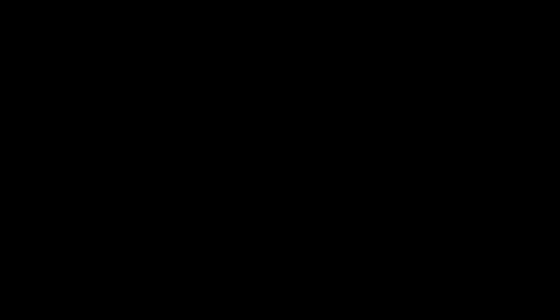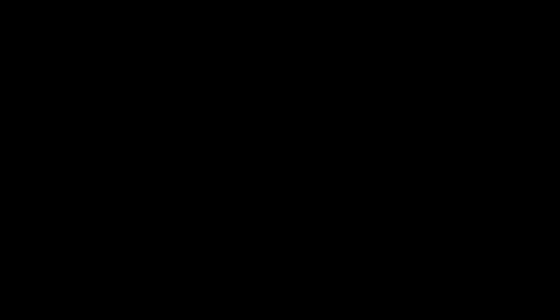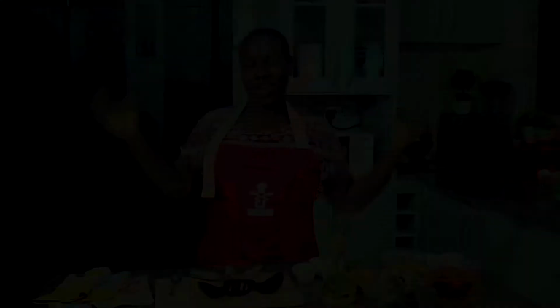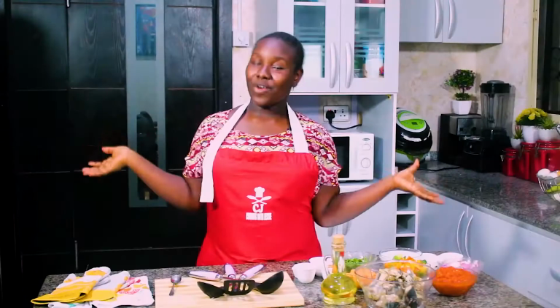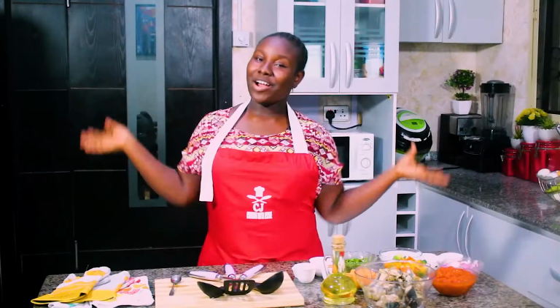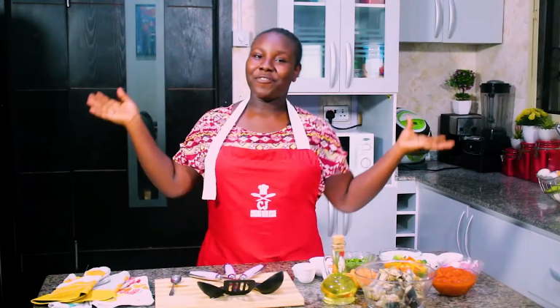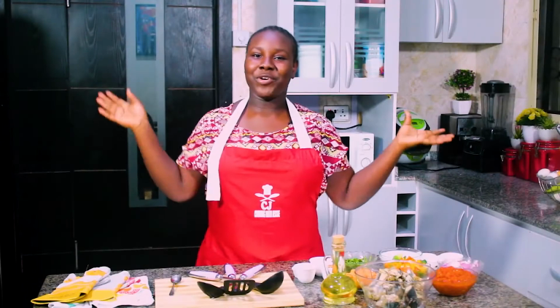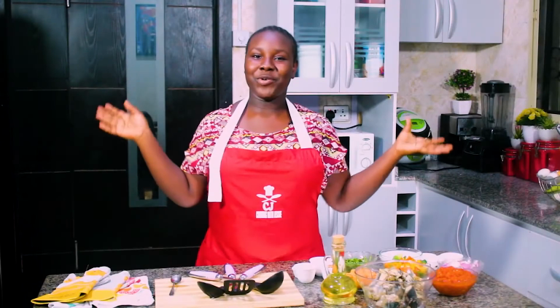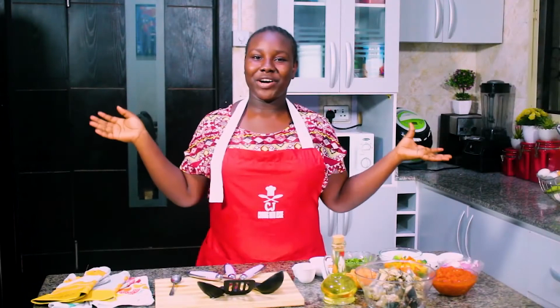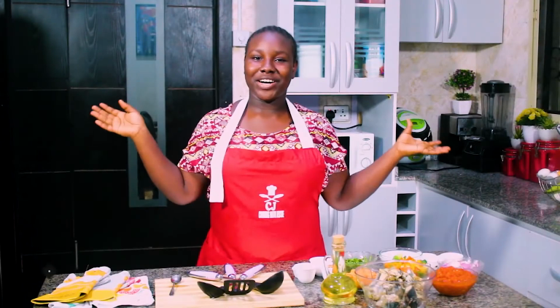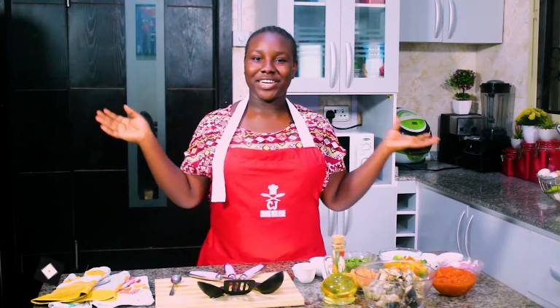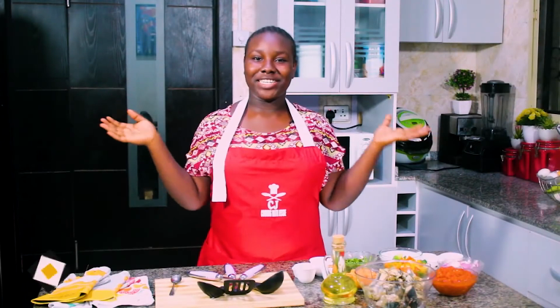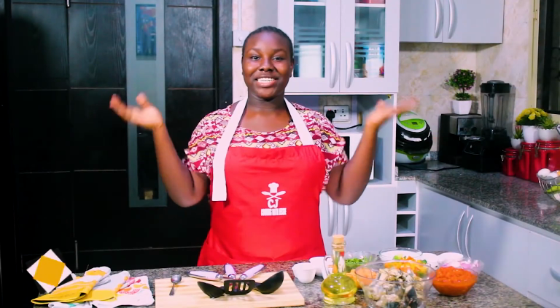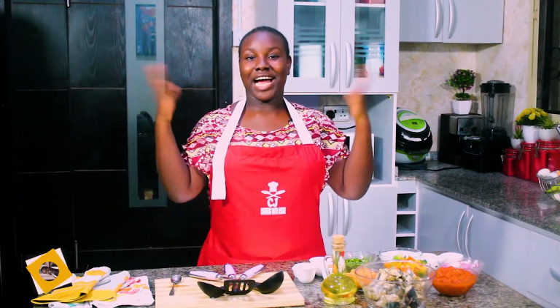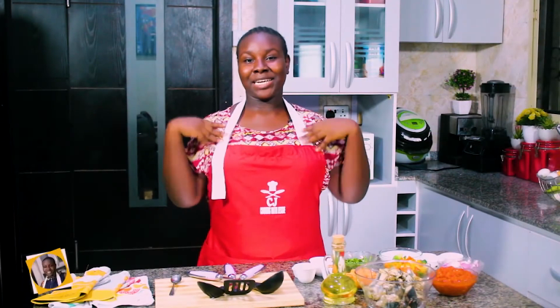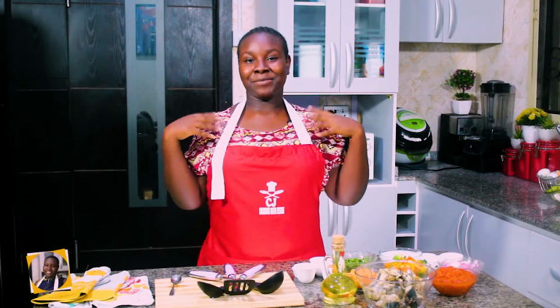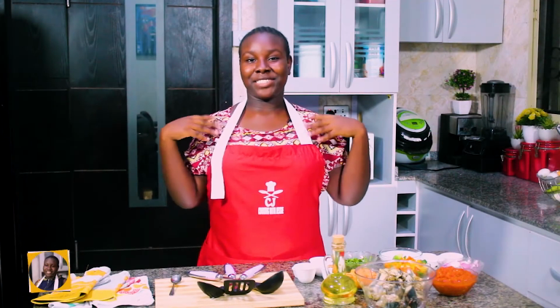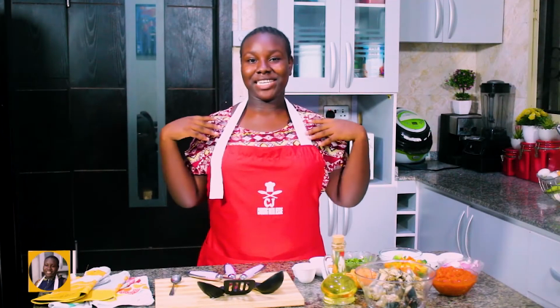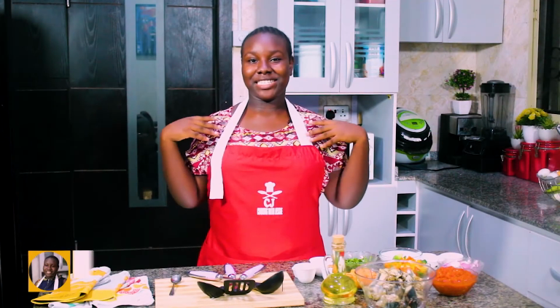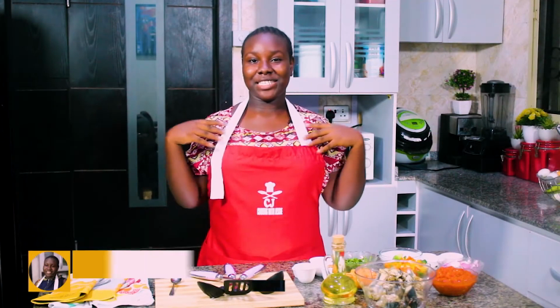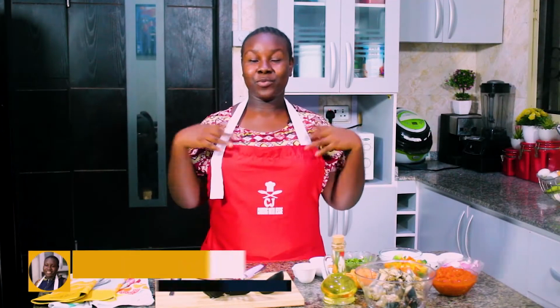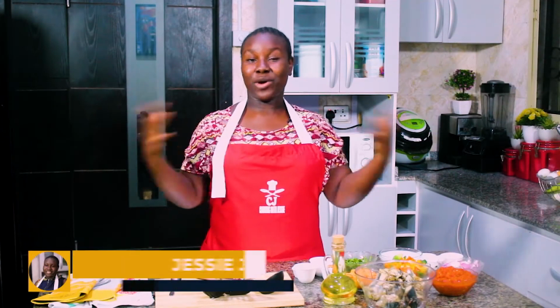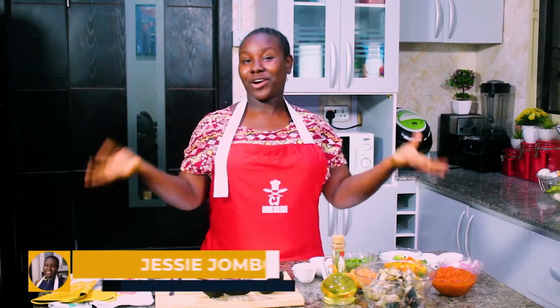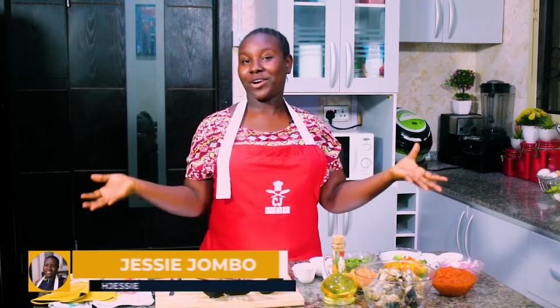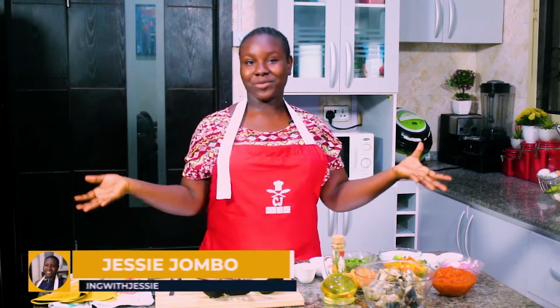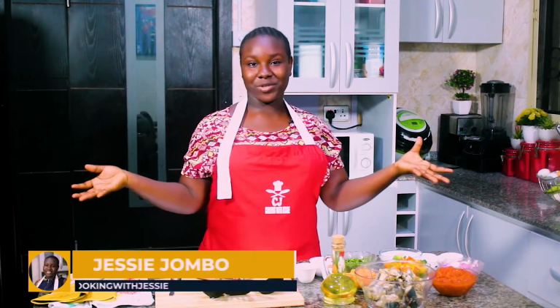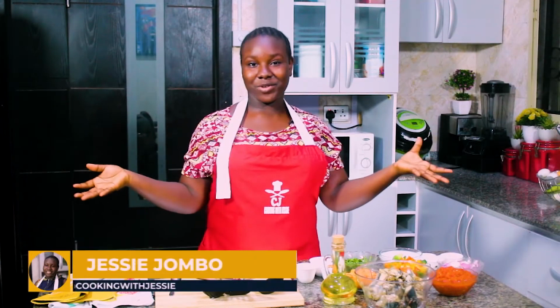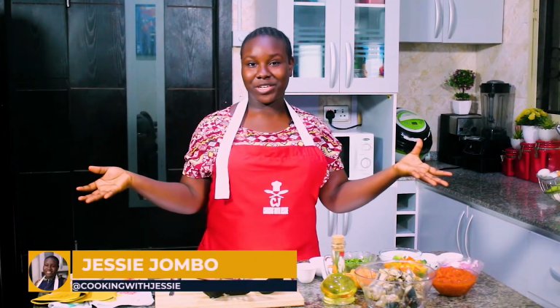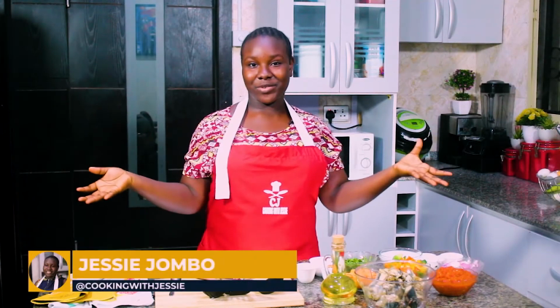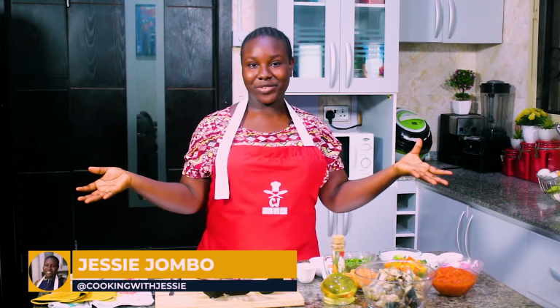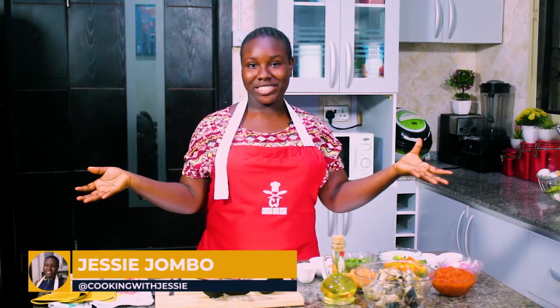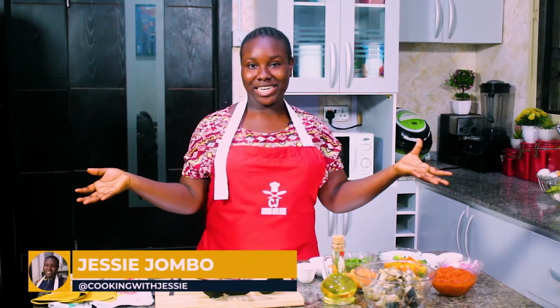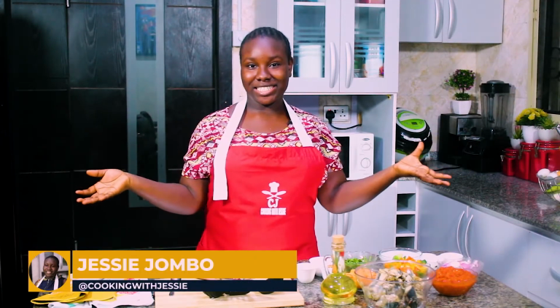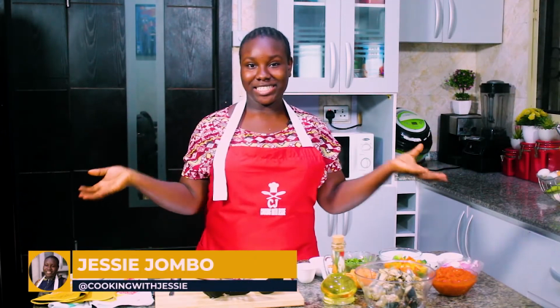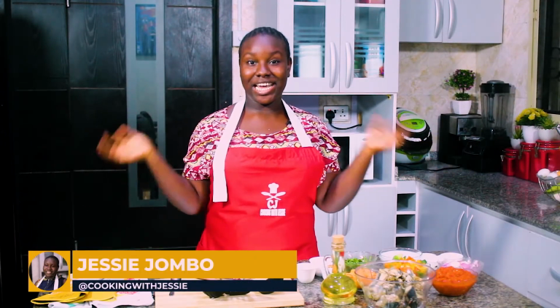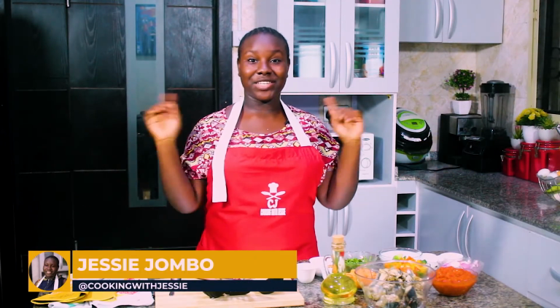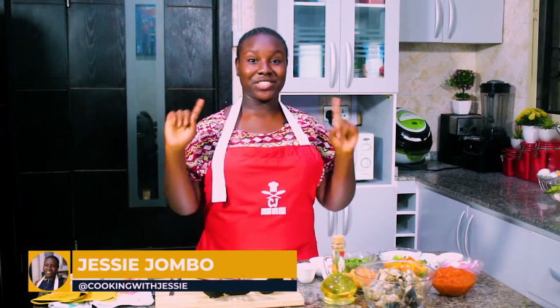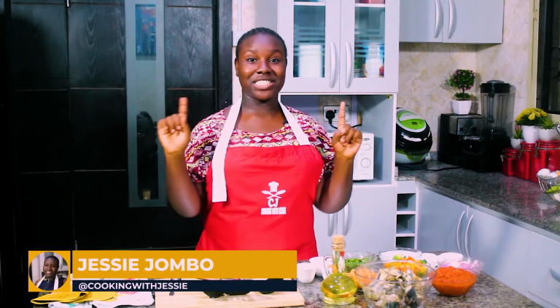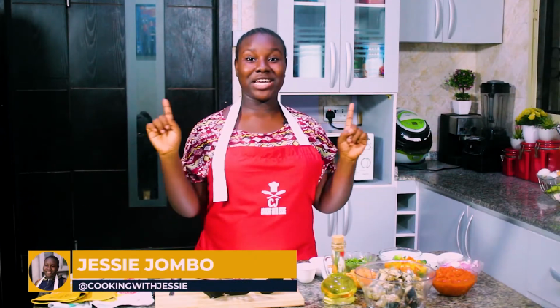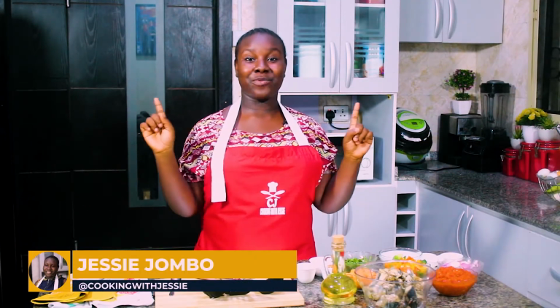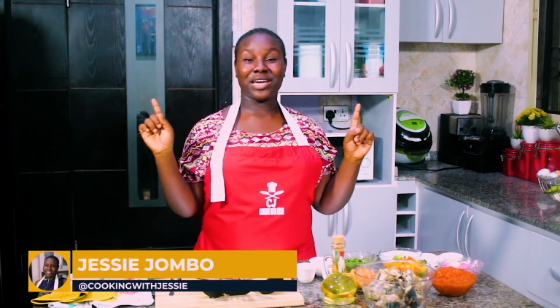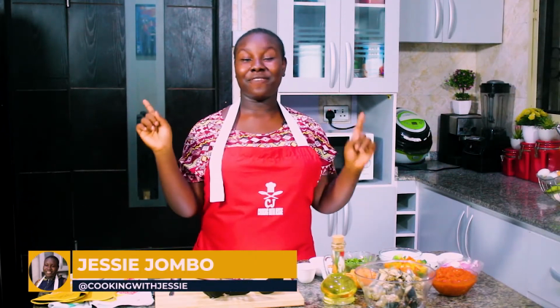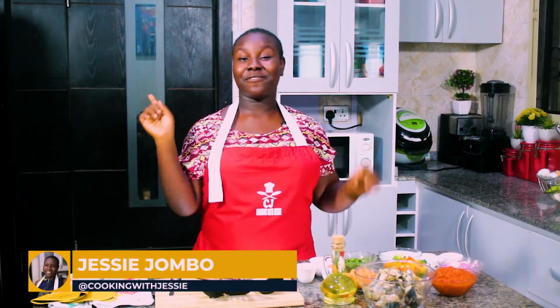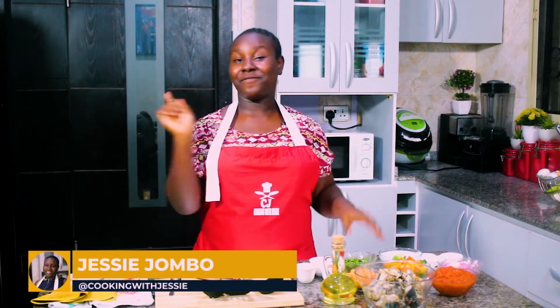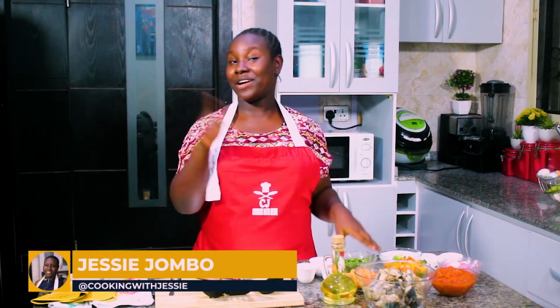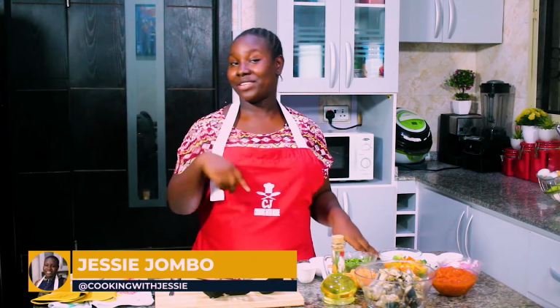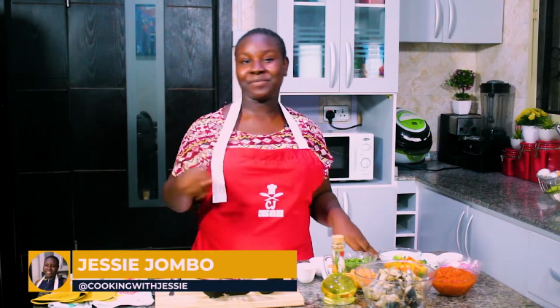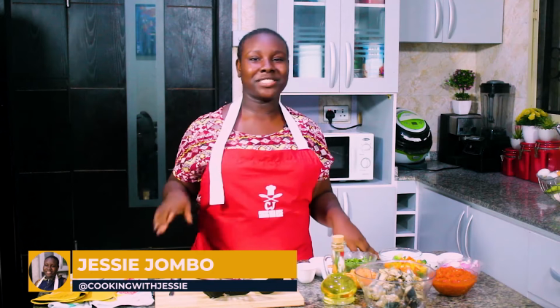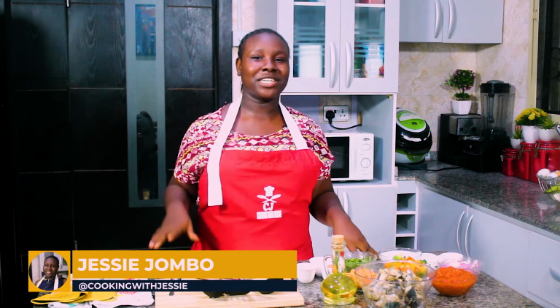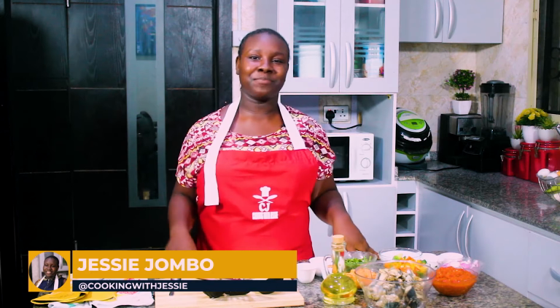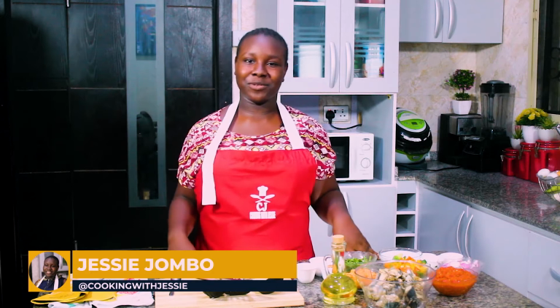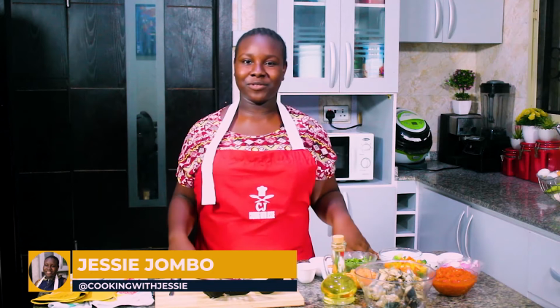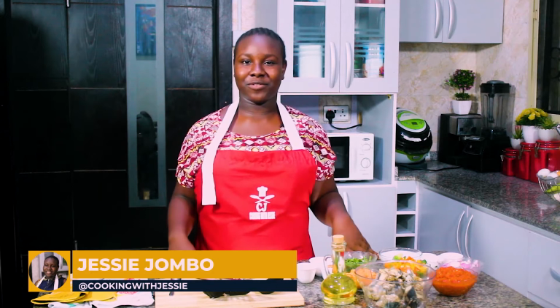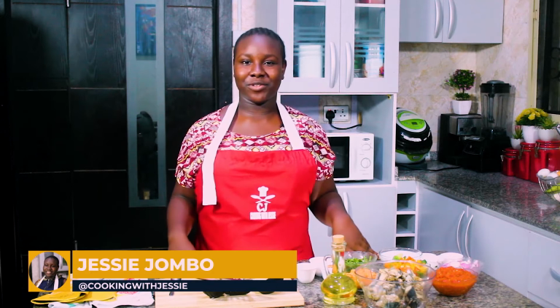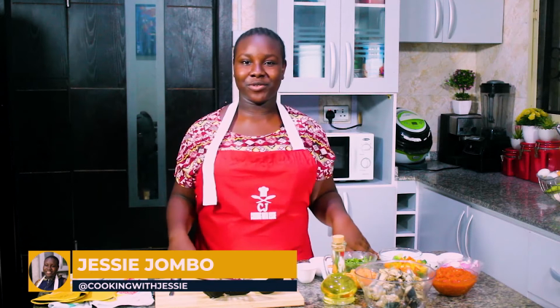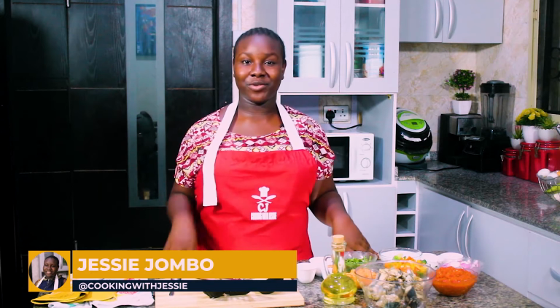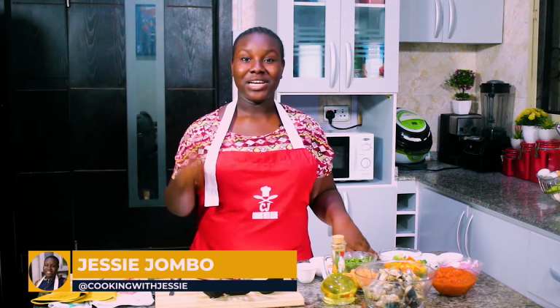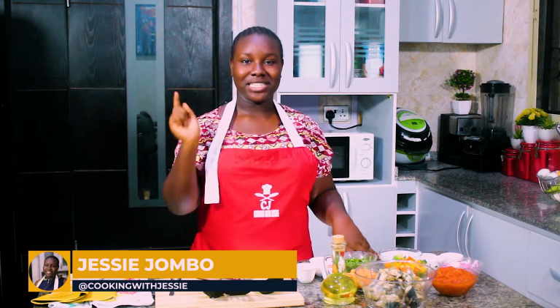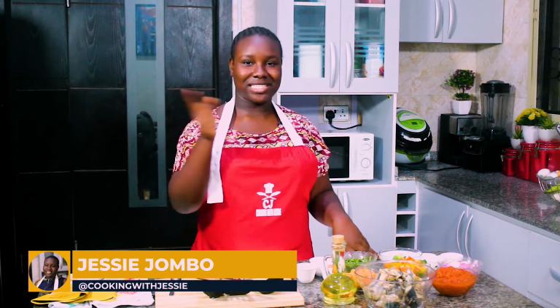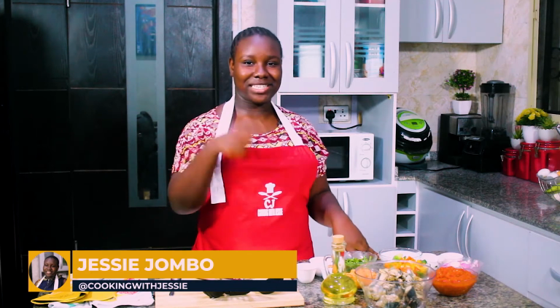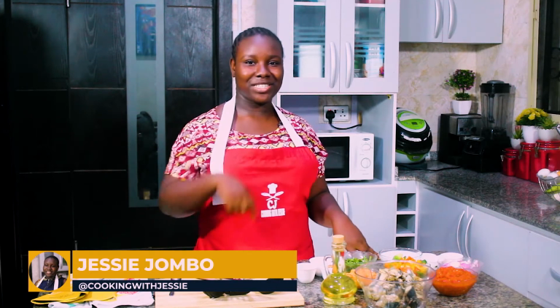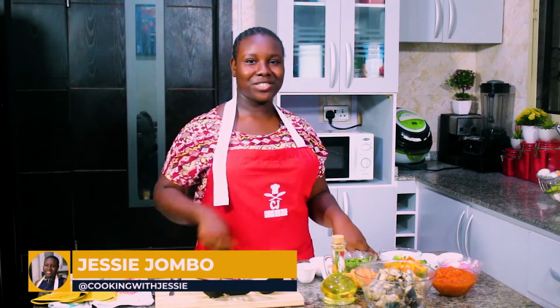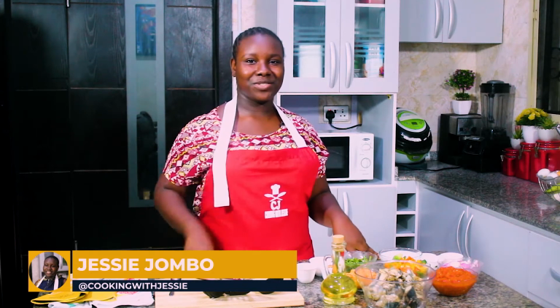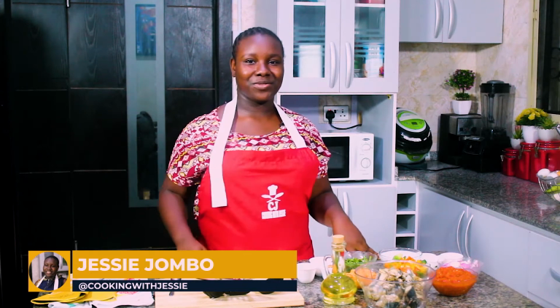Hello everyone, I'm Jessi. Welcome to Cooking with Jessi and today we have a very special meal for you. Stay tuned.